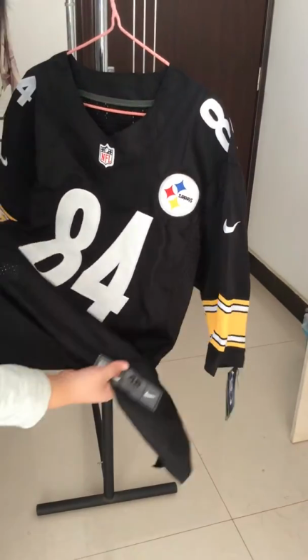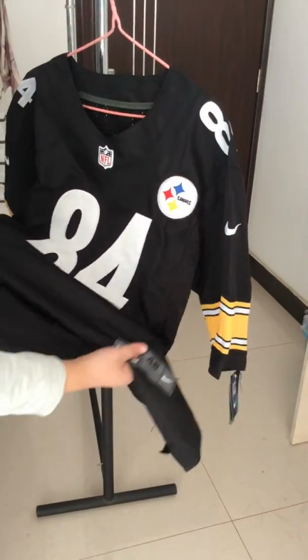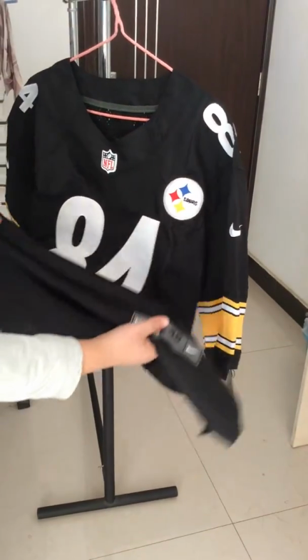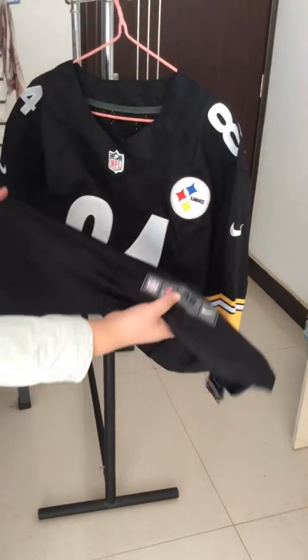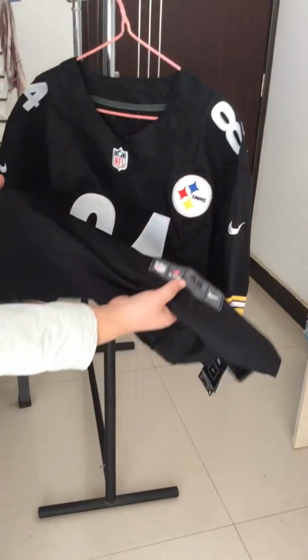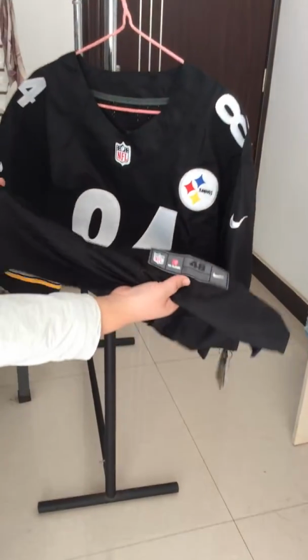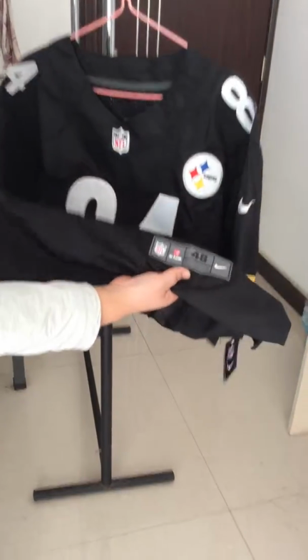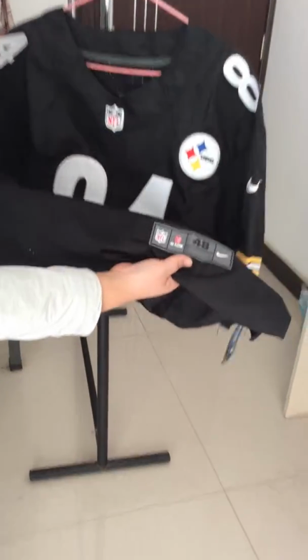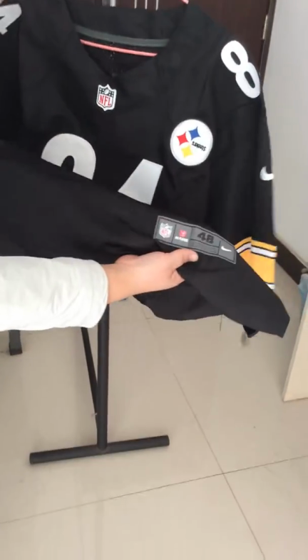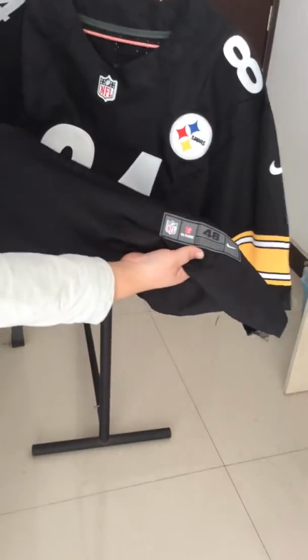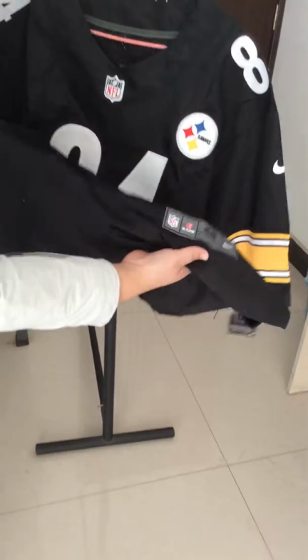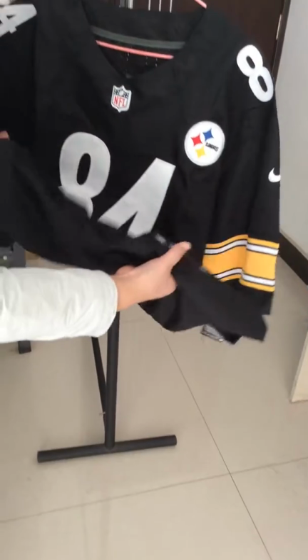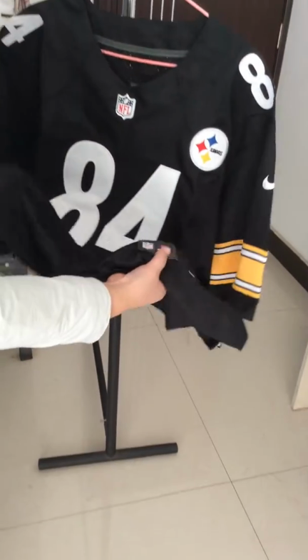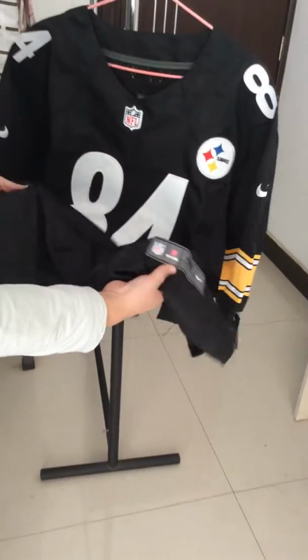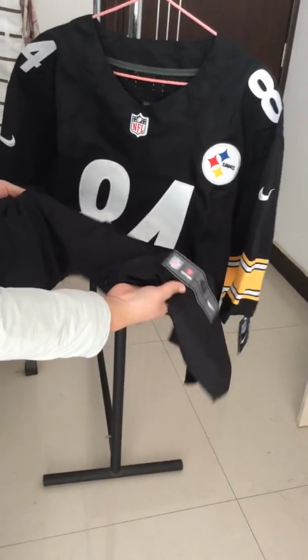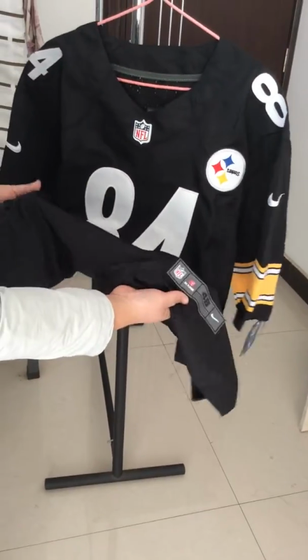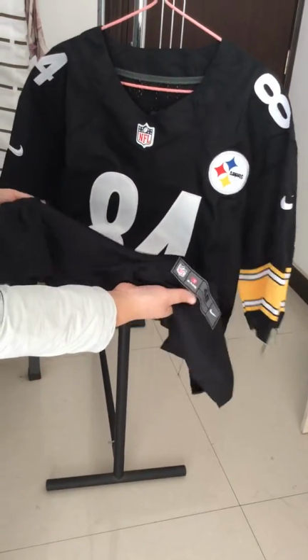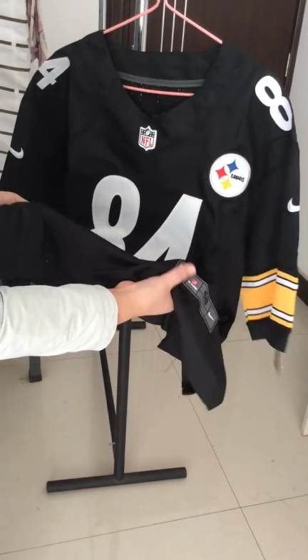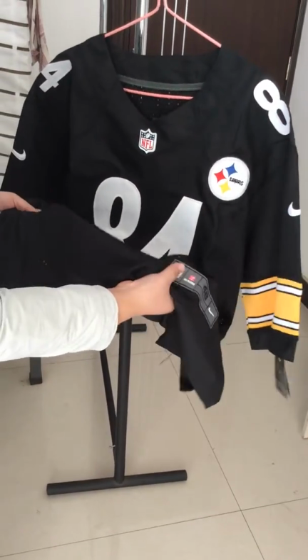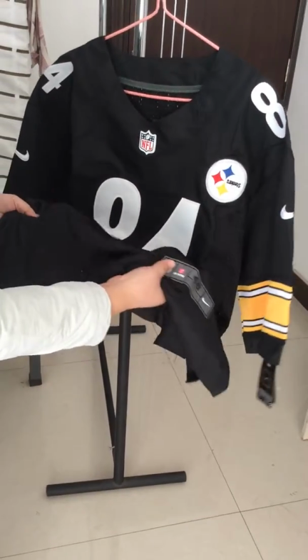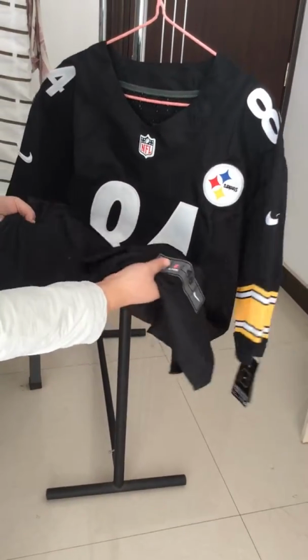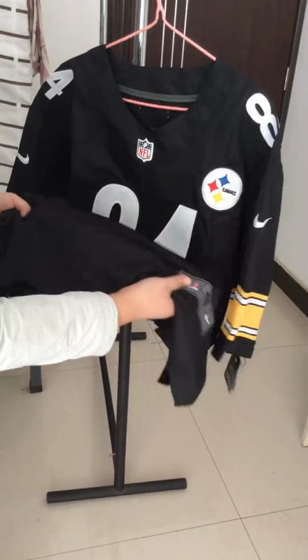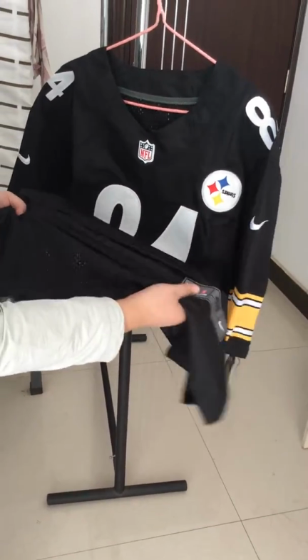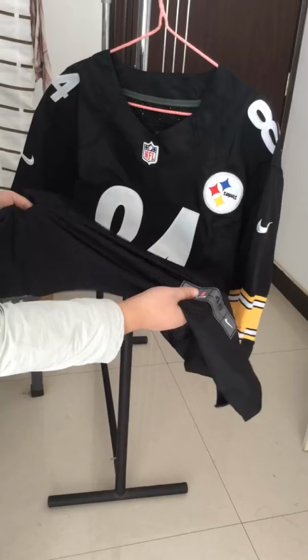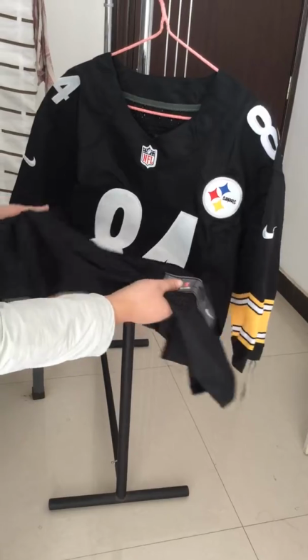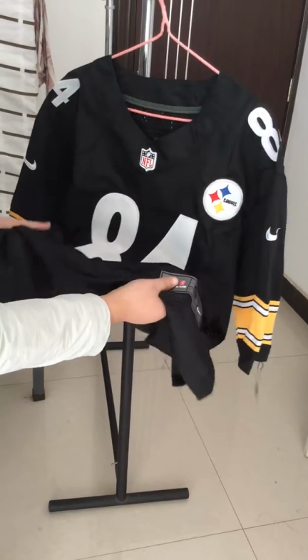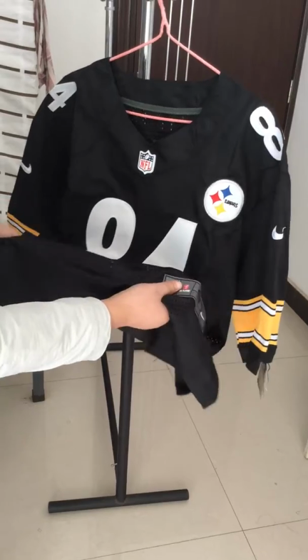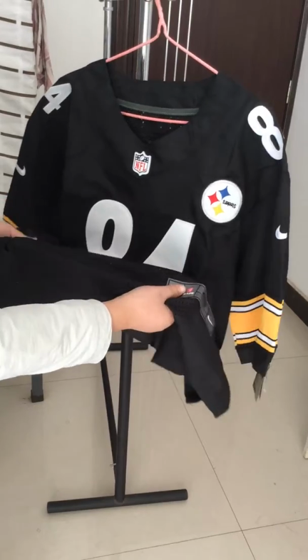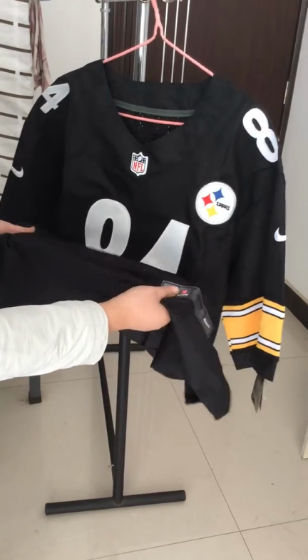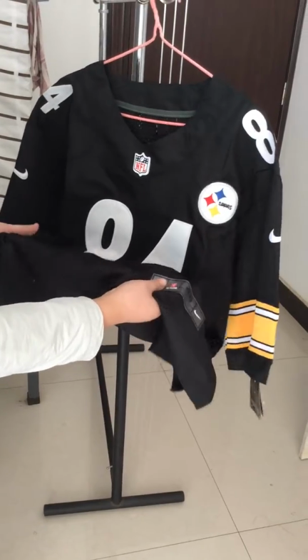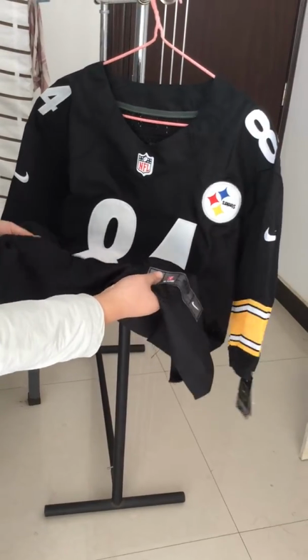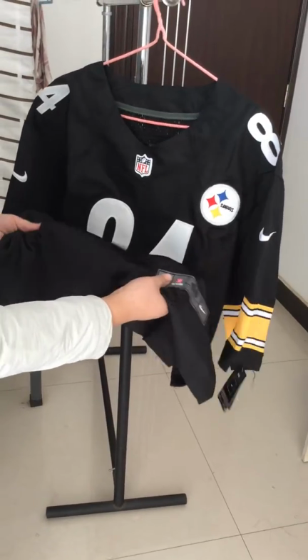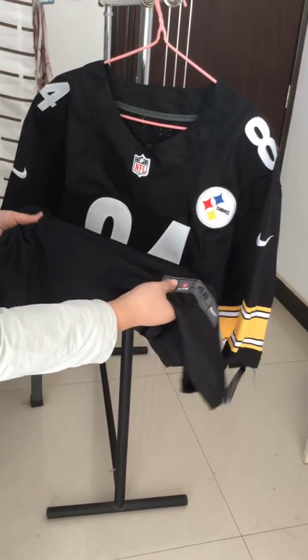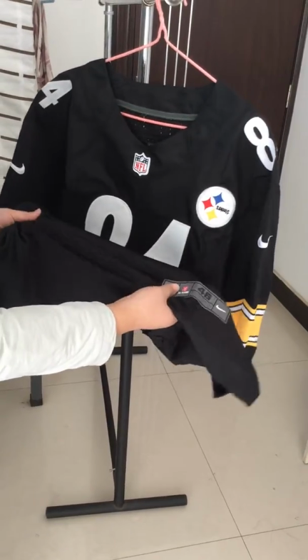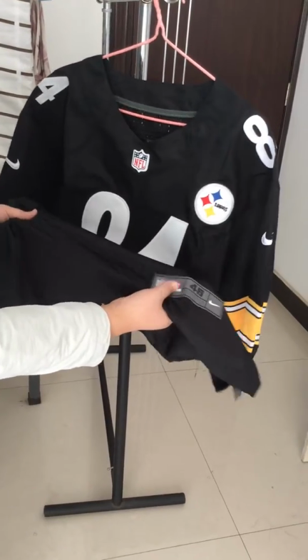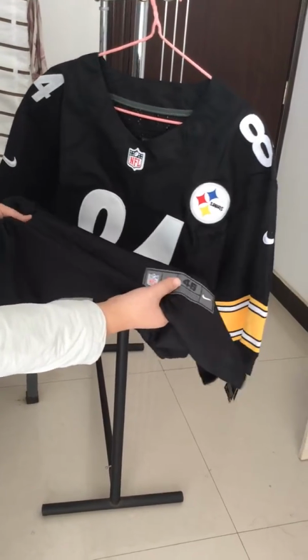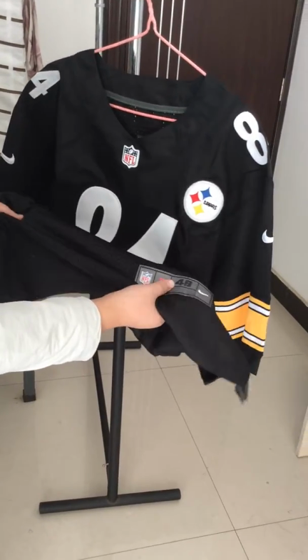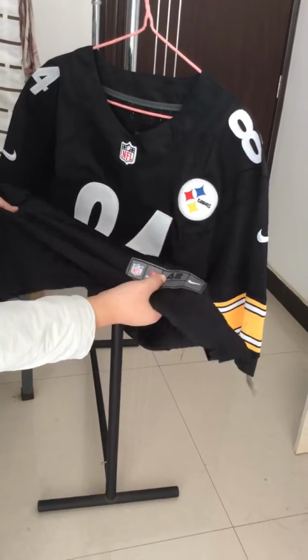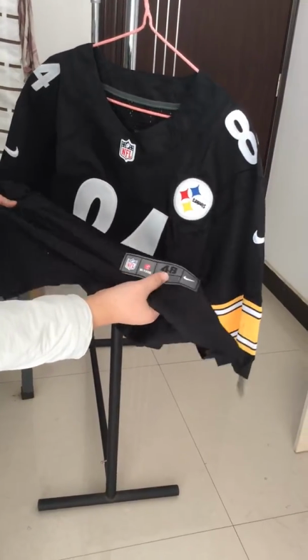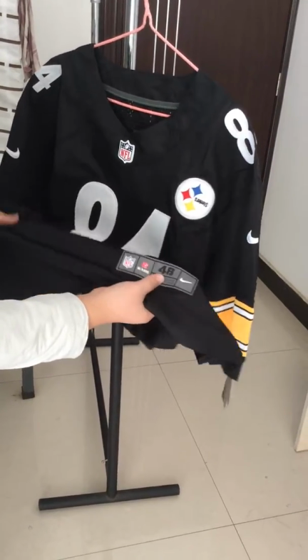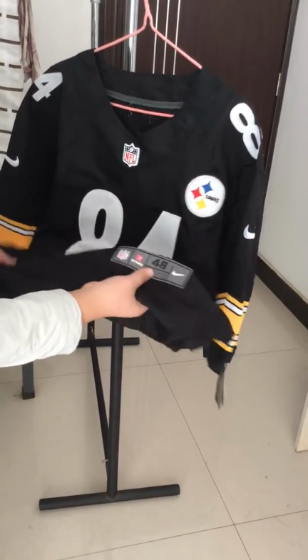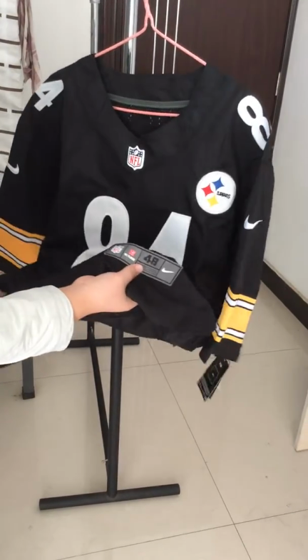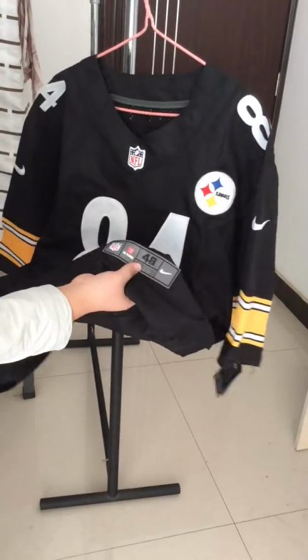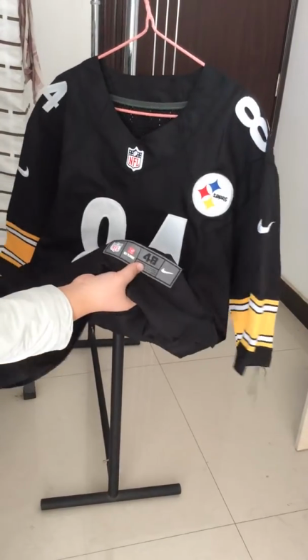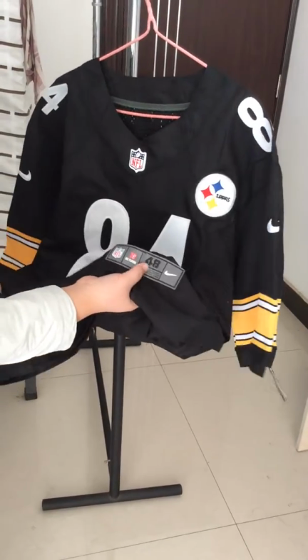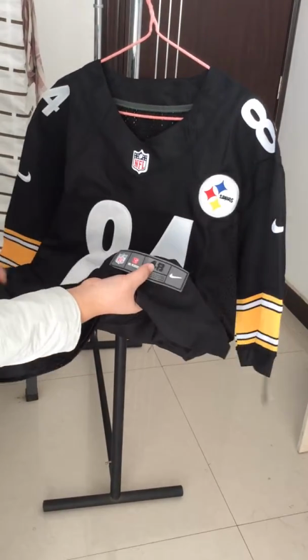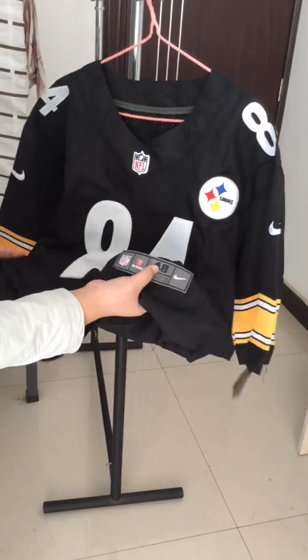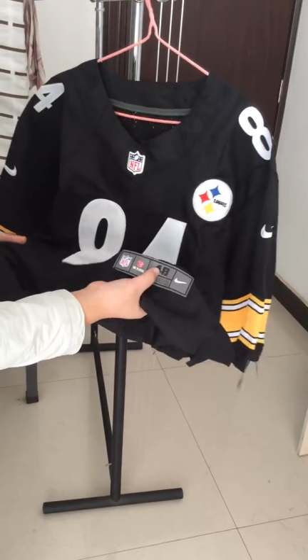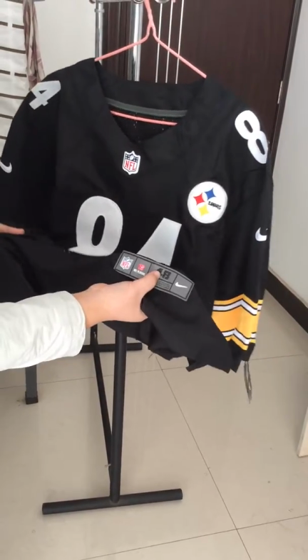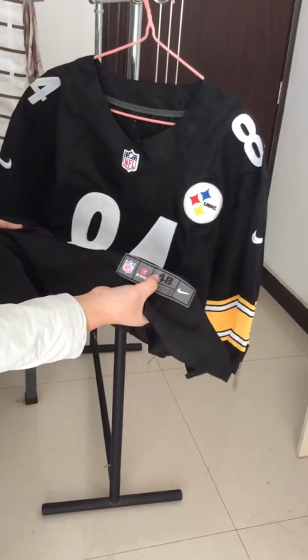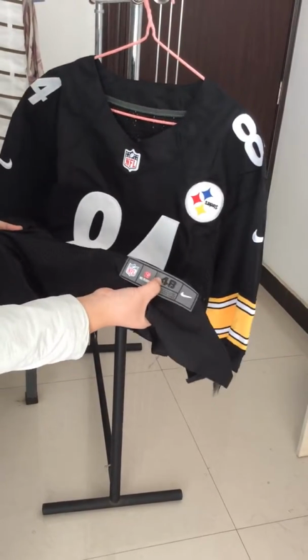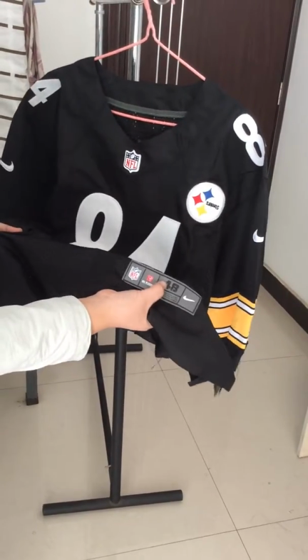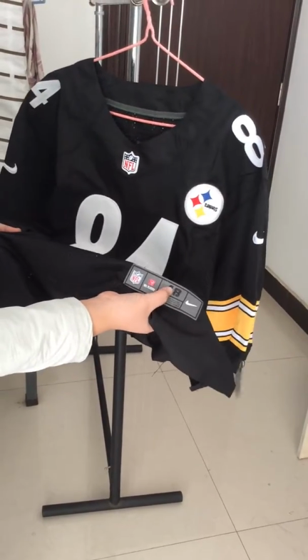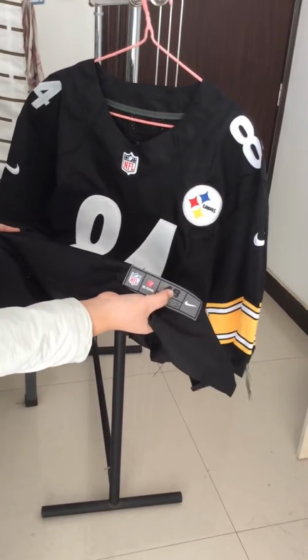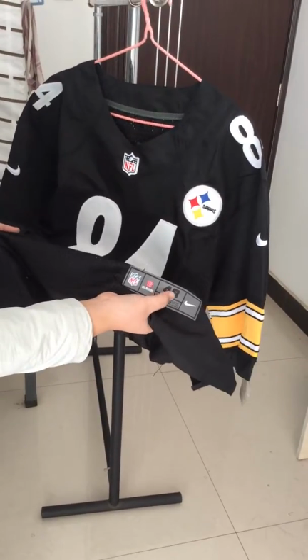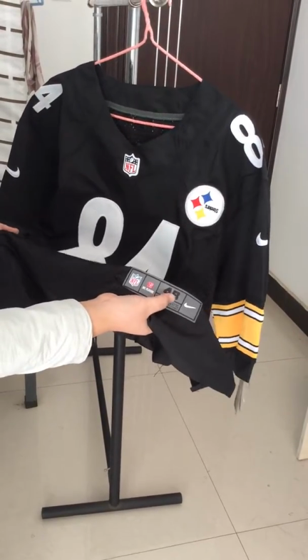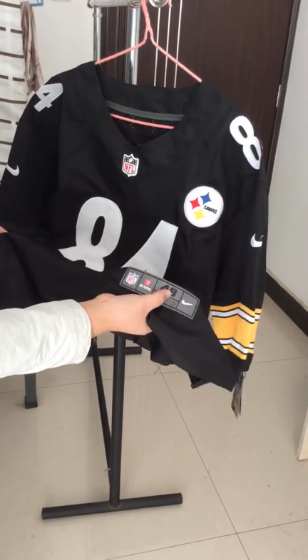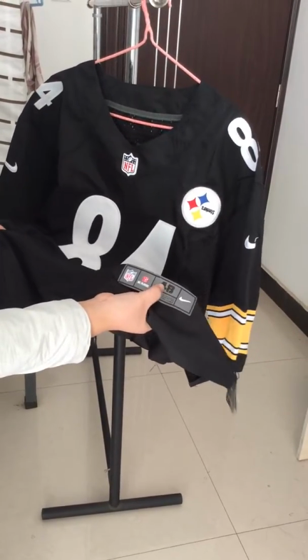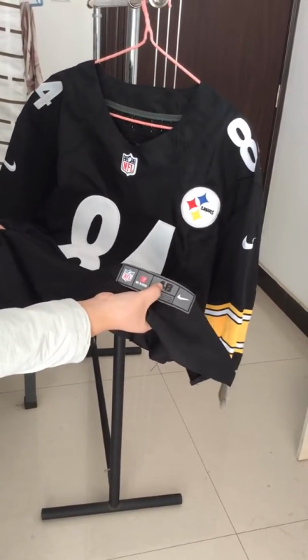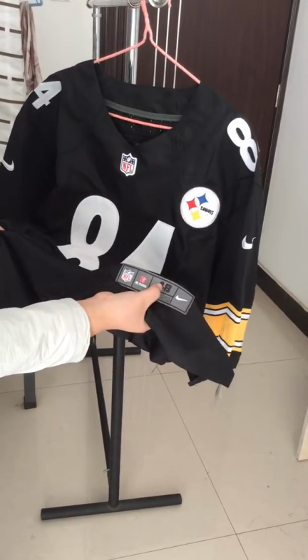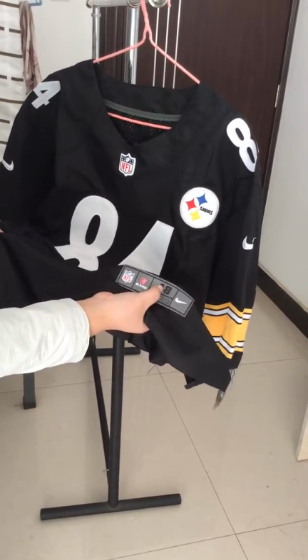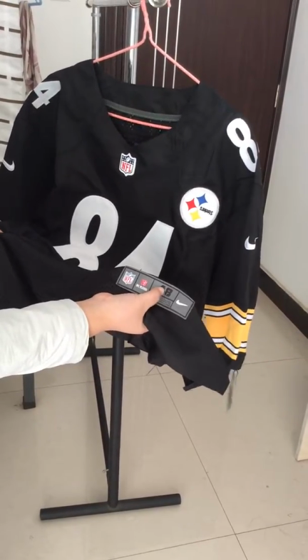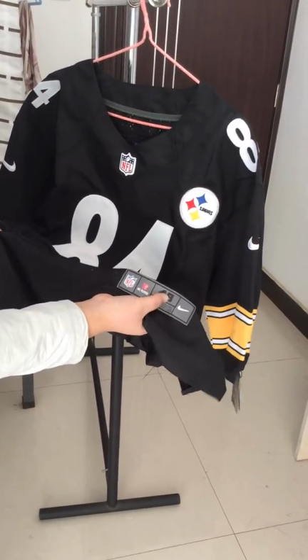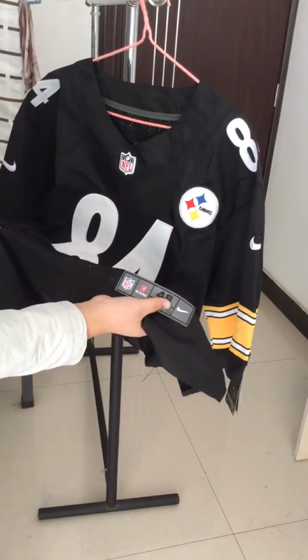Let's see the bottom of the jersey. This mesh material, very light and soft. Here is the size 48.